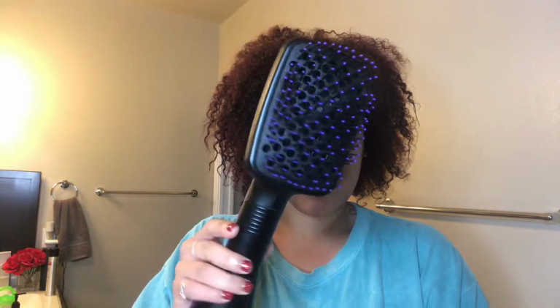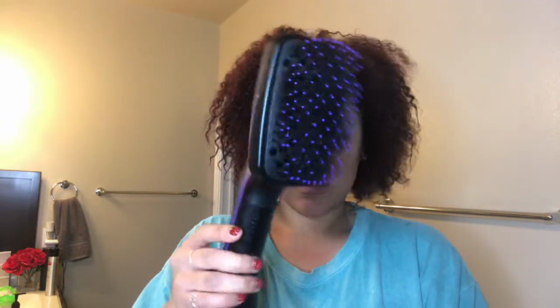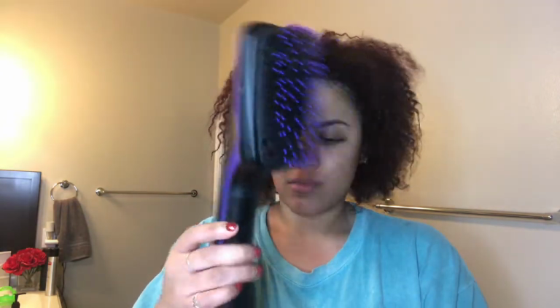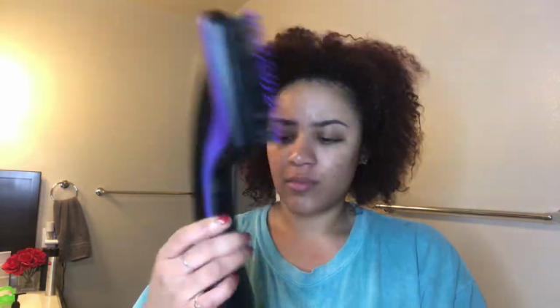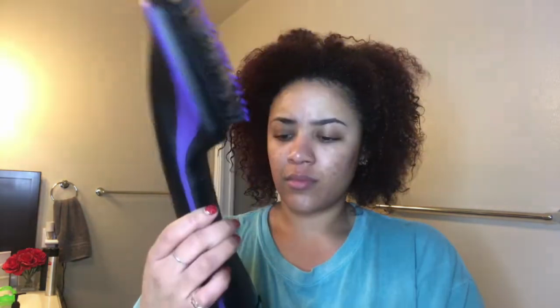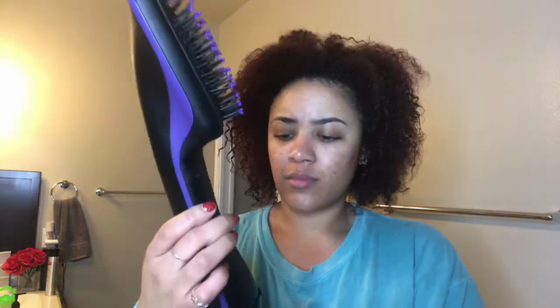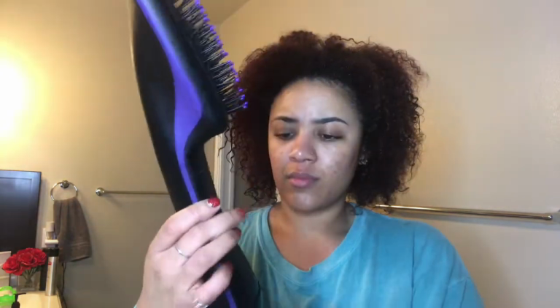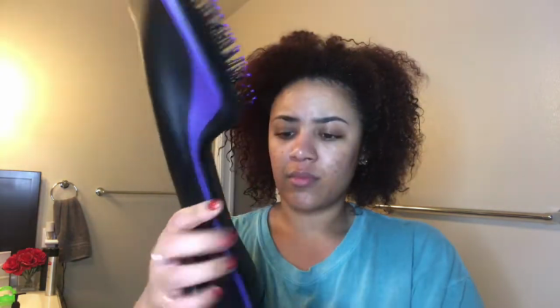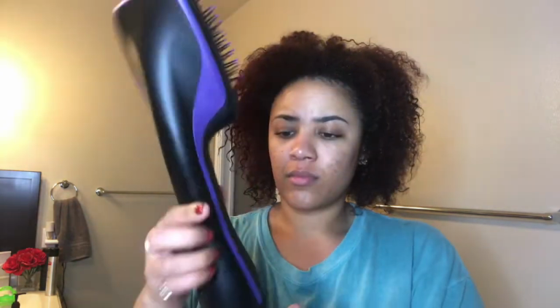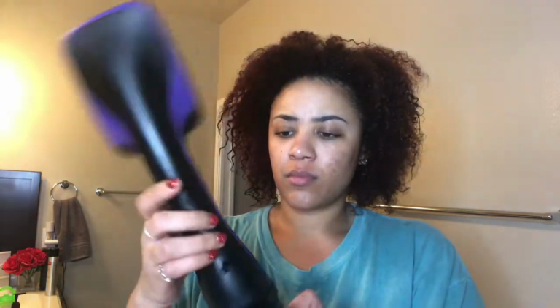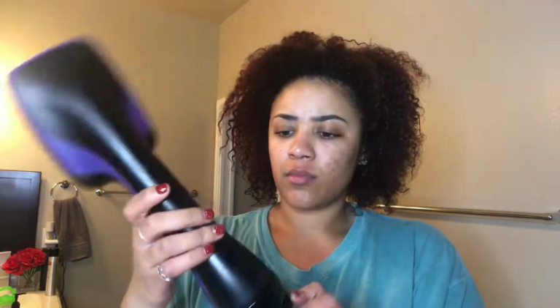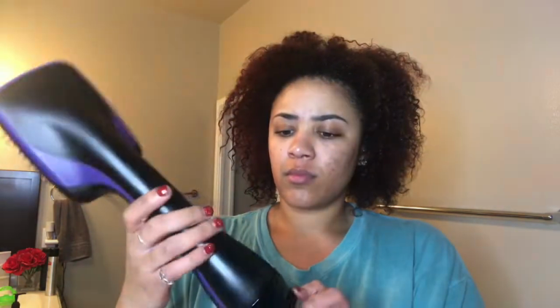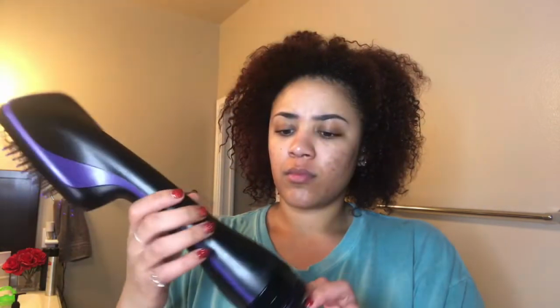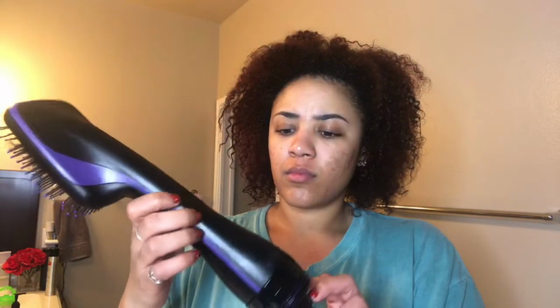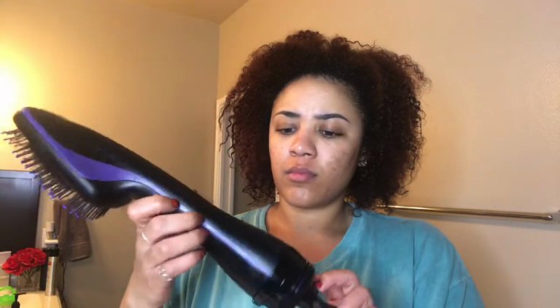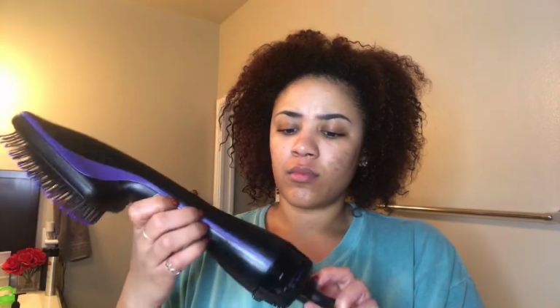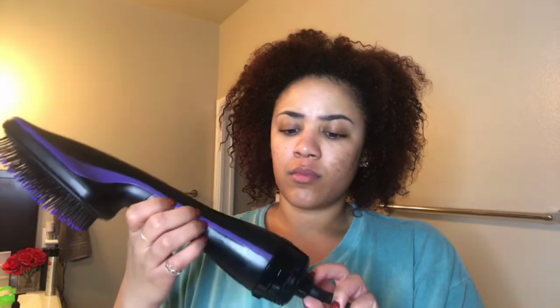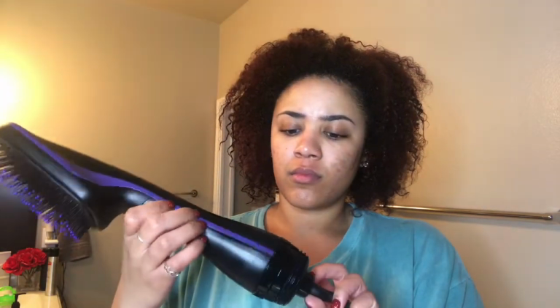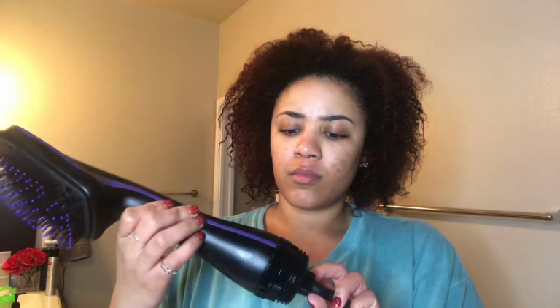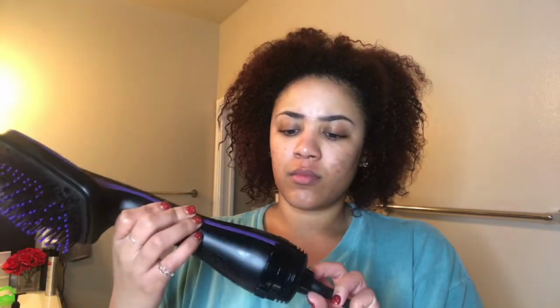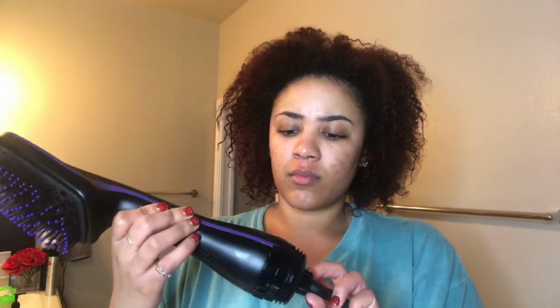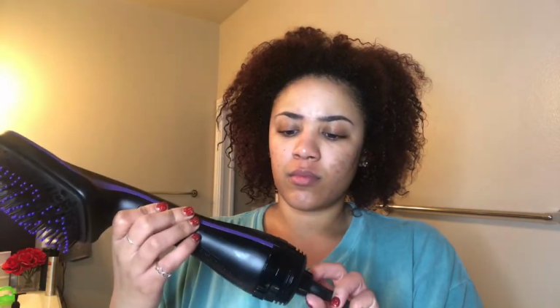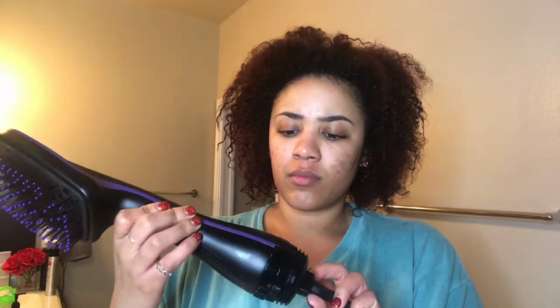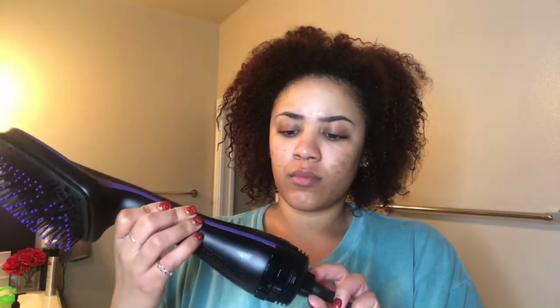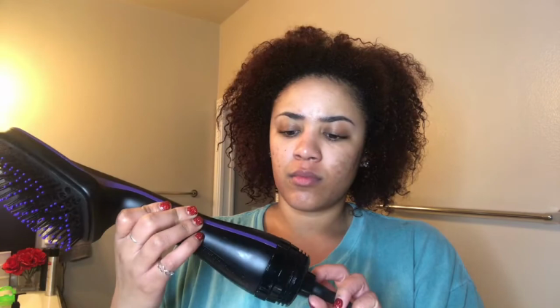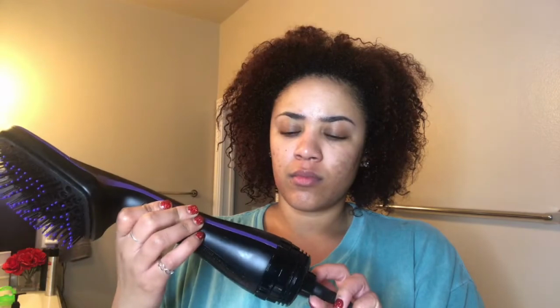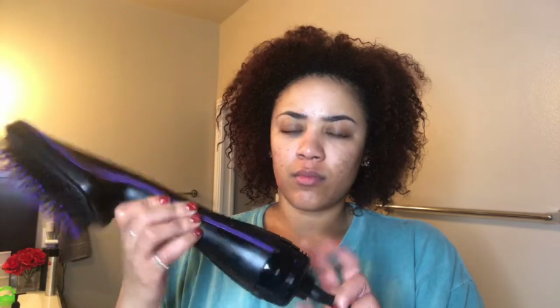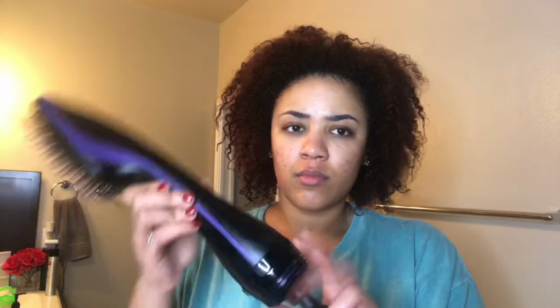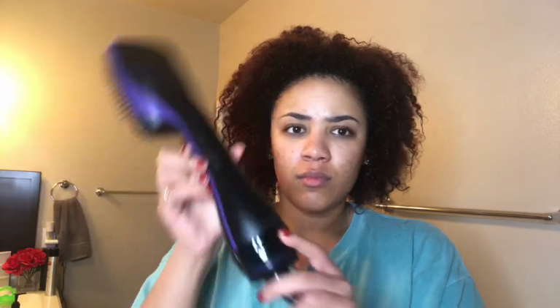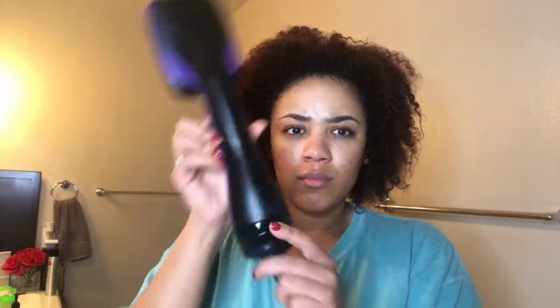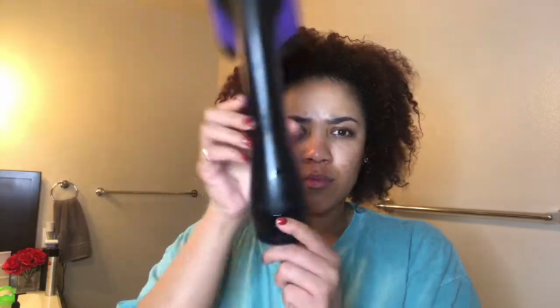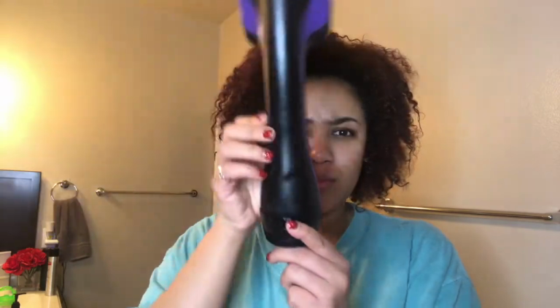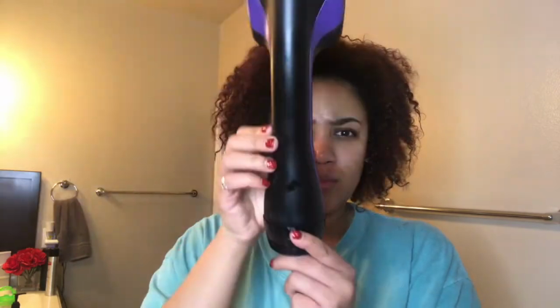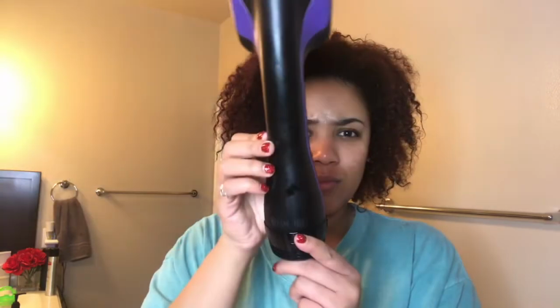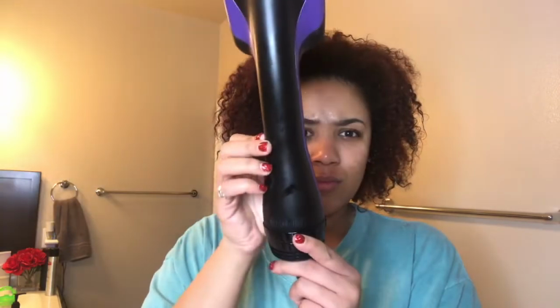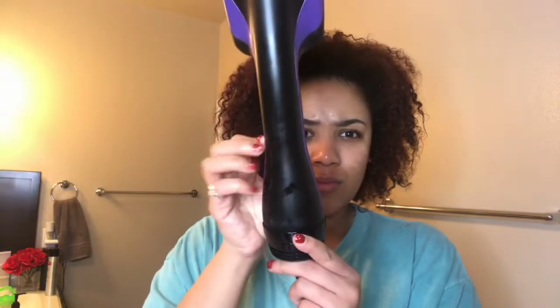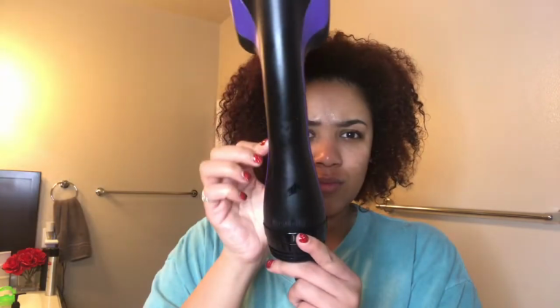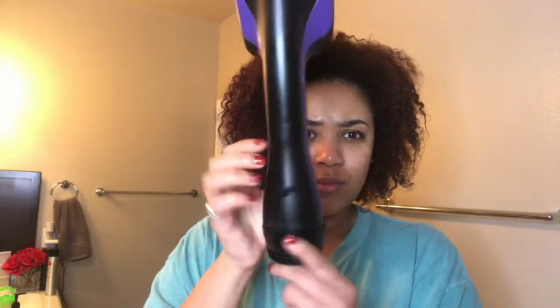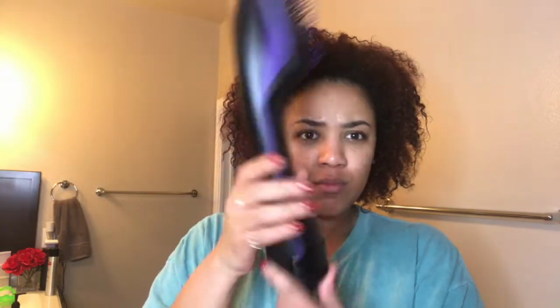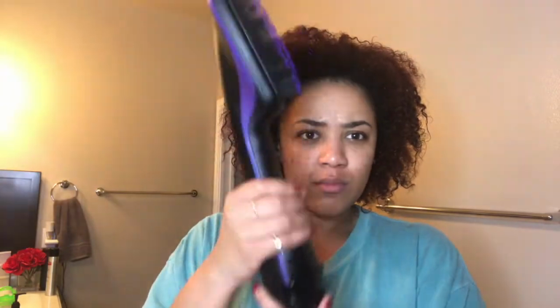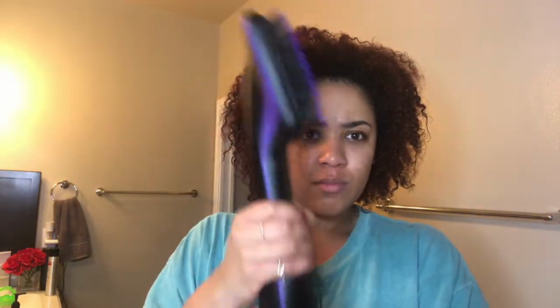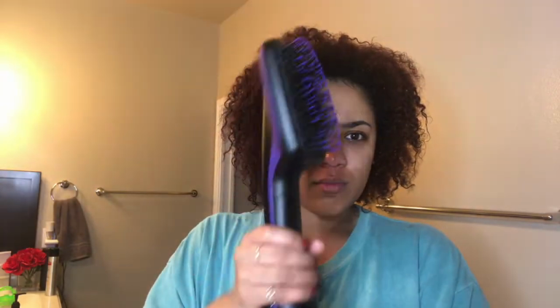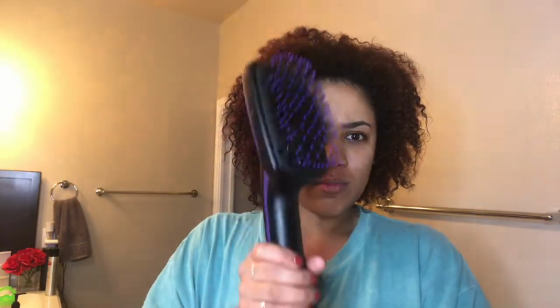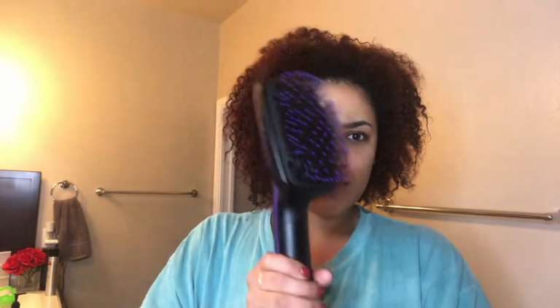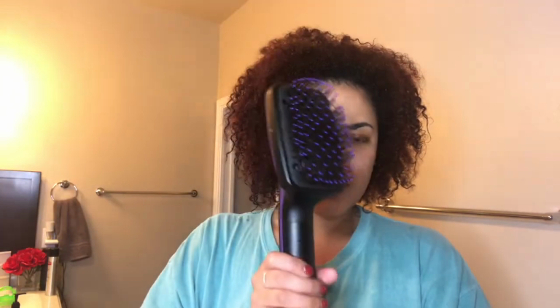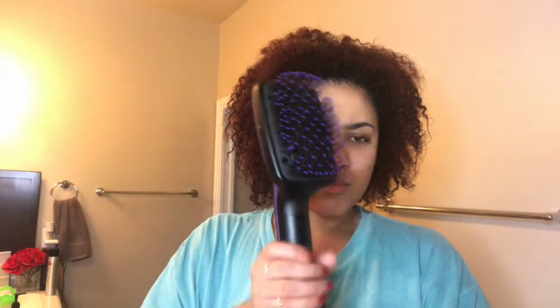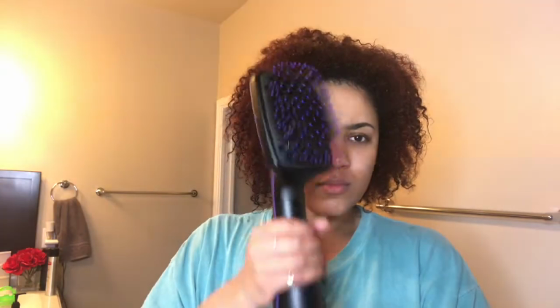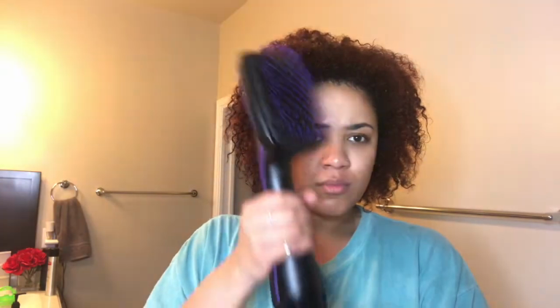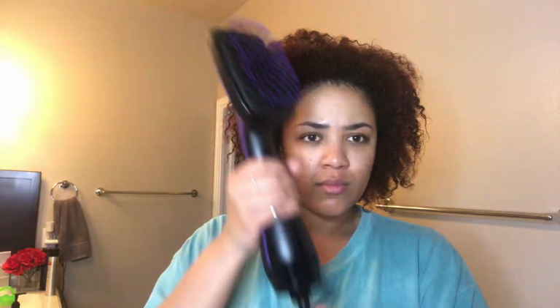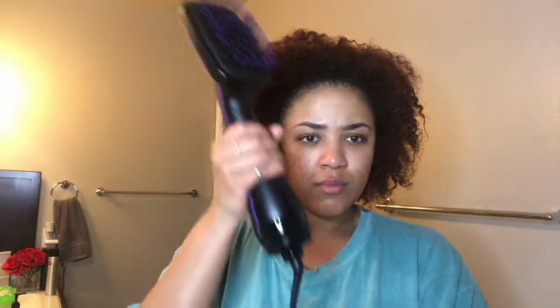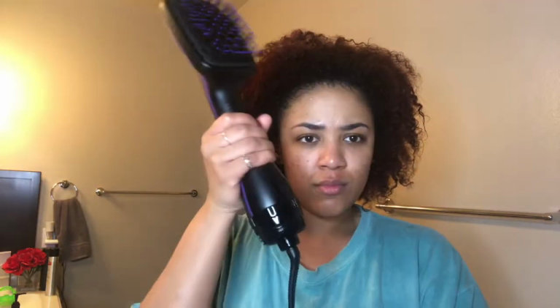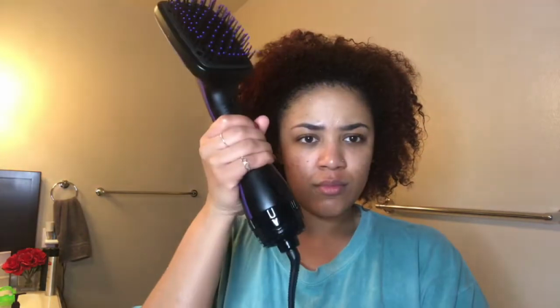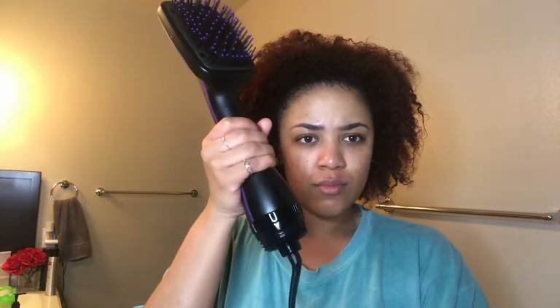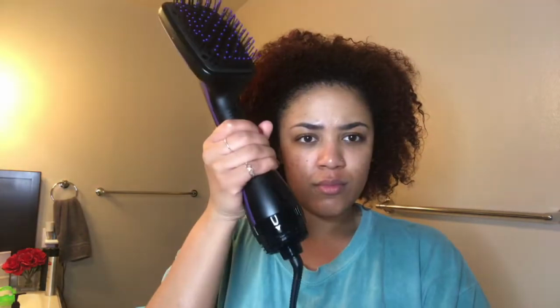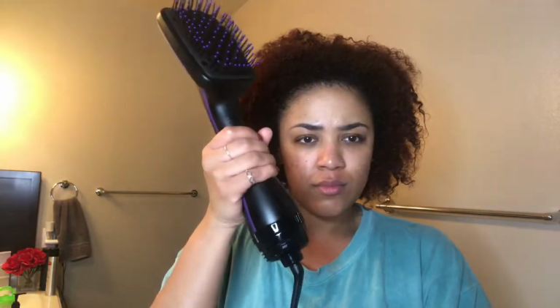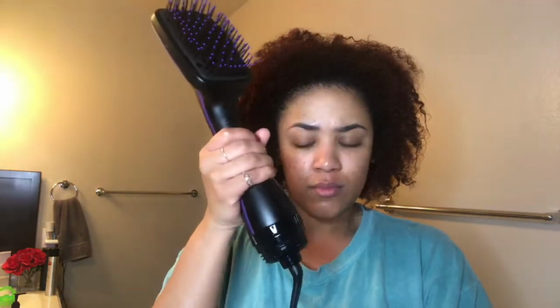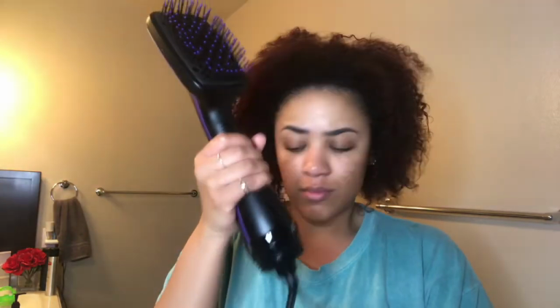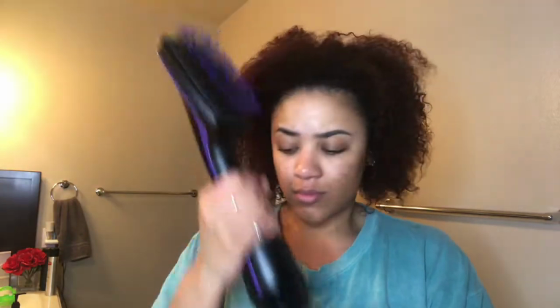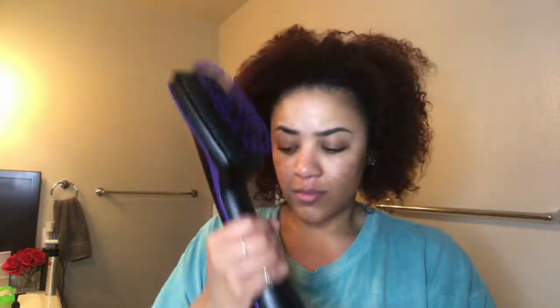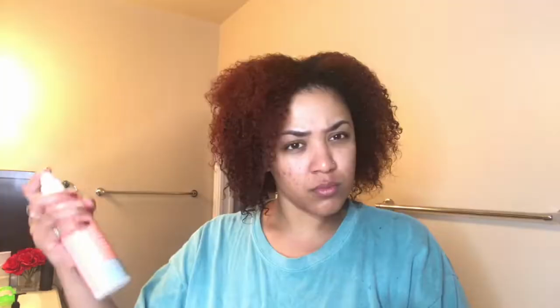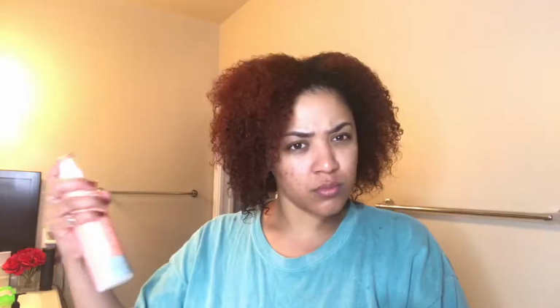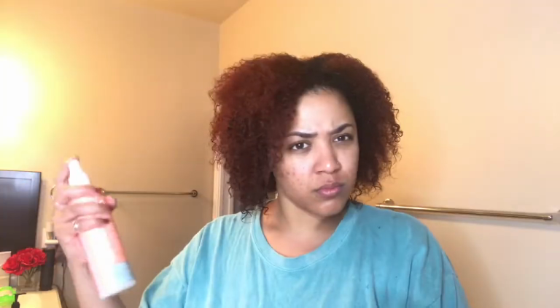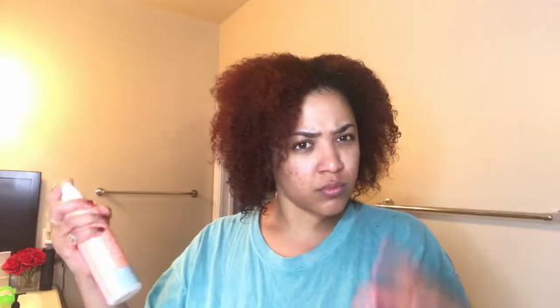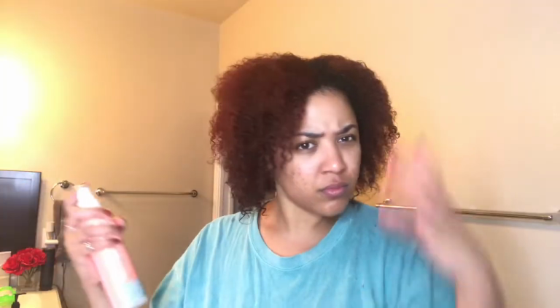I got this one from Sally's. It's basically the Revlon one, except just a different manufacturer. The sides are purple and everything.